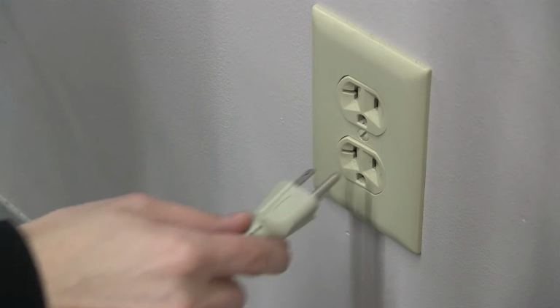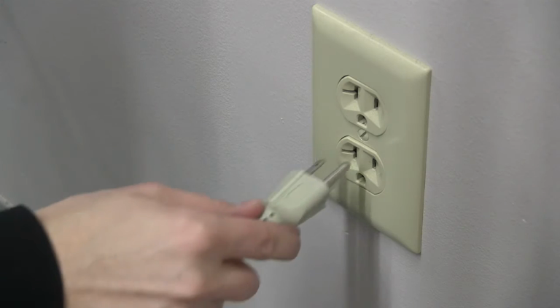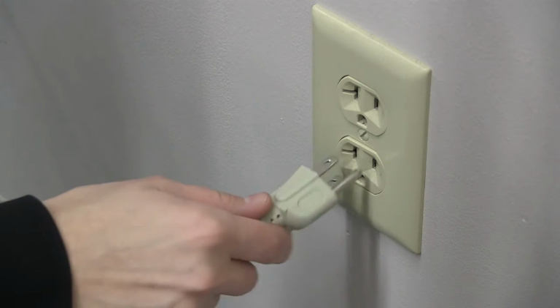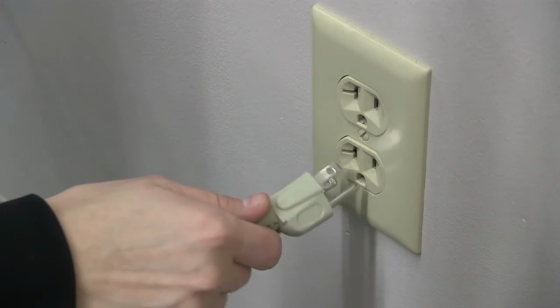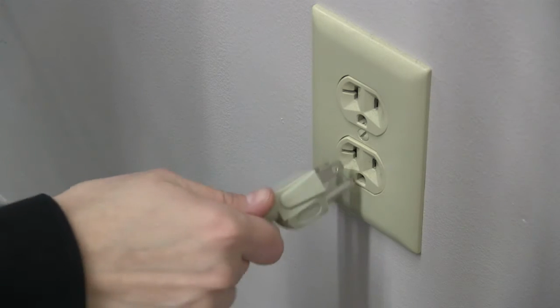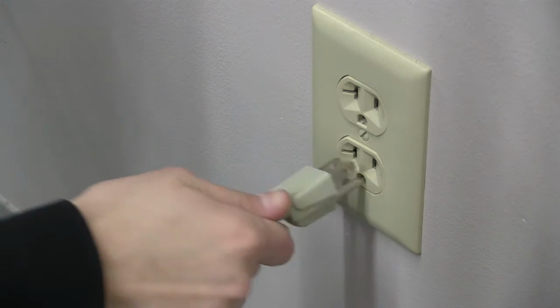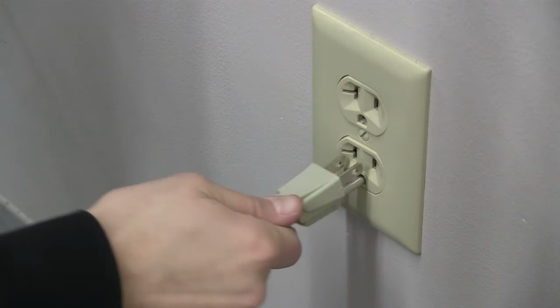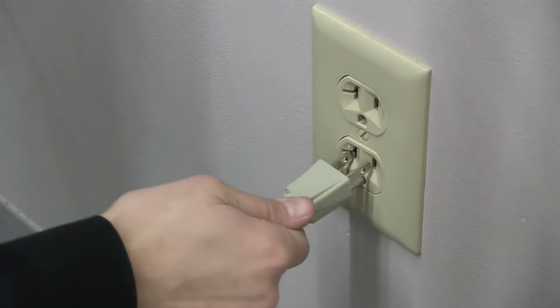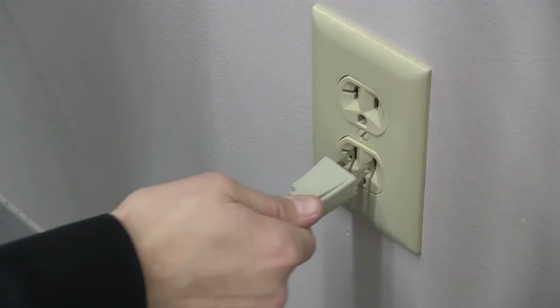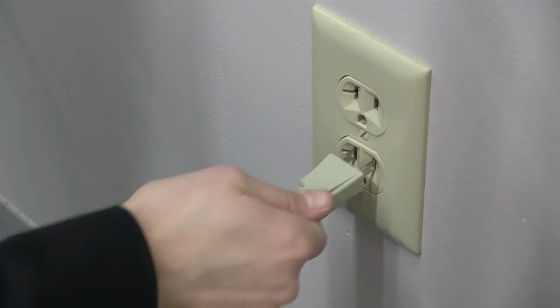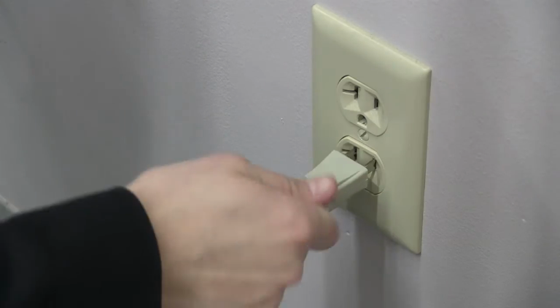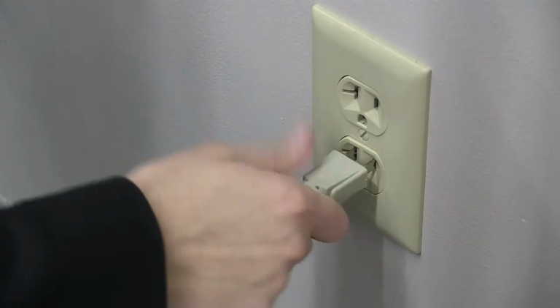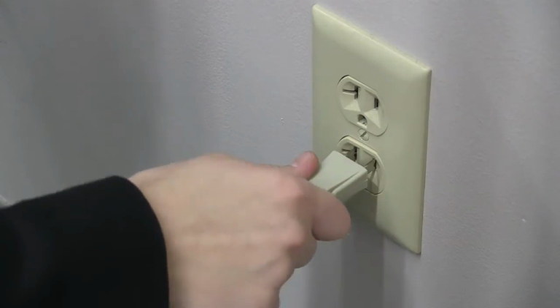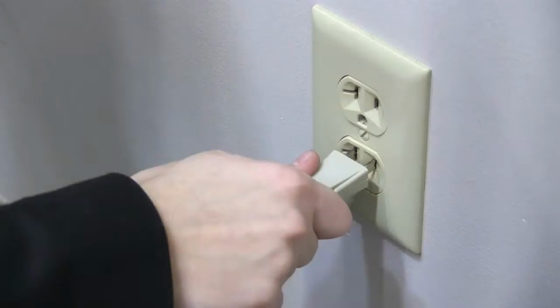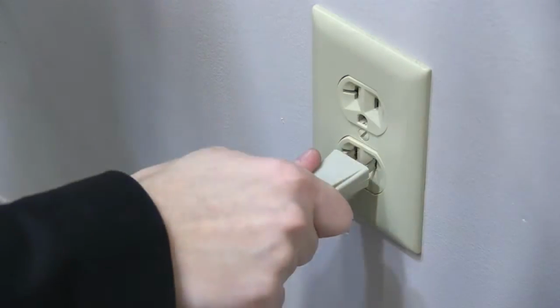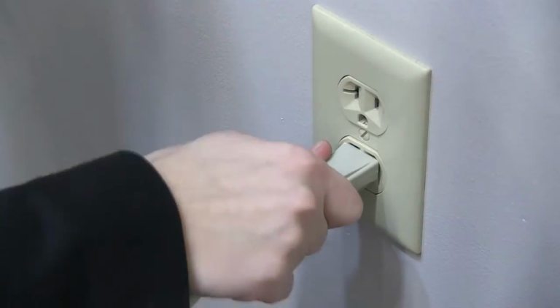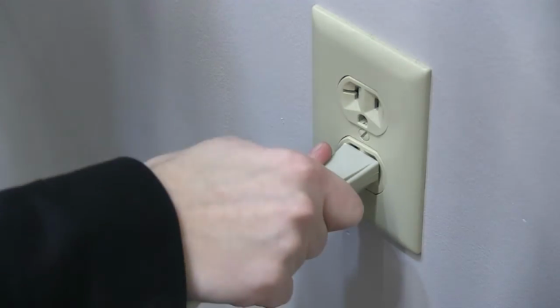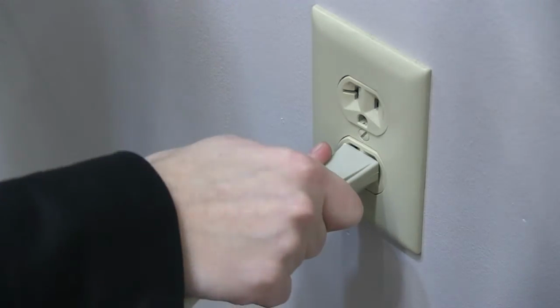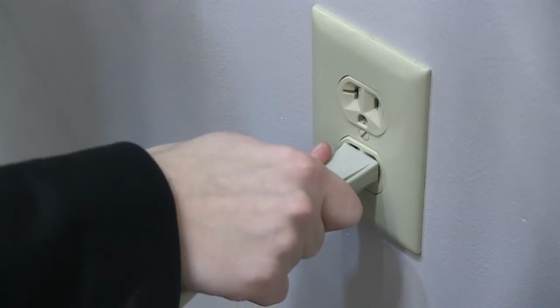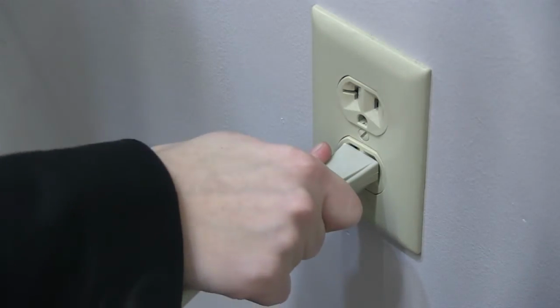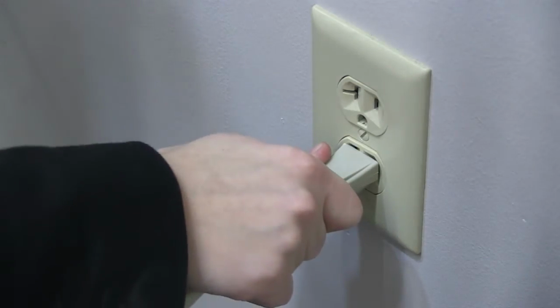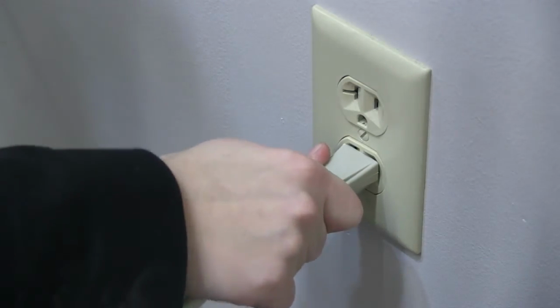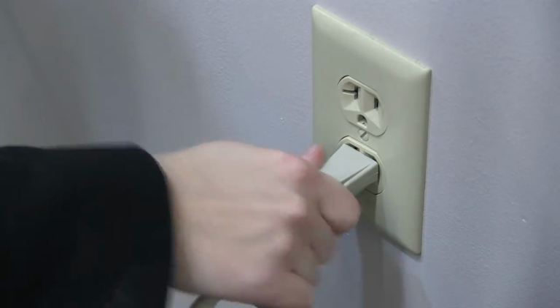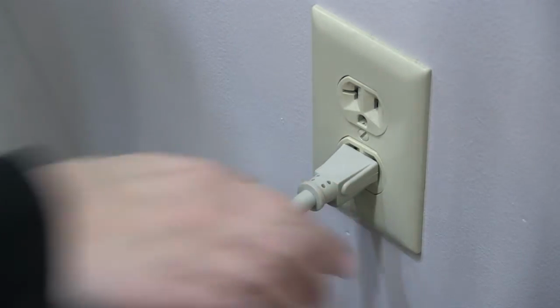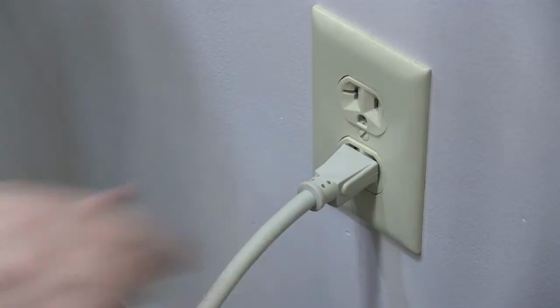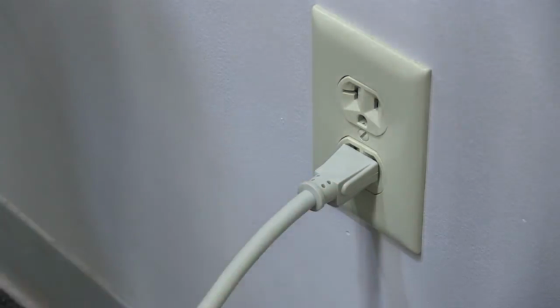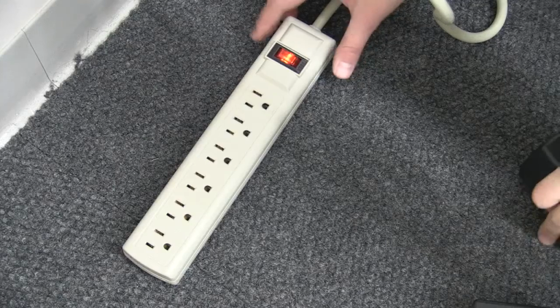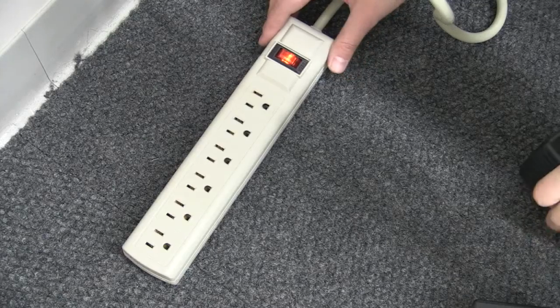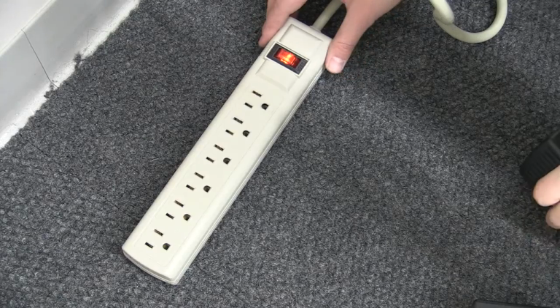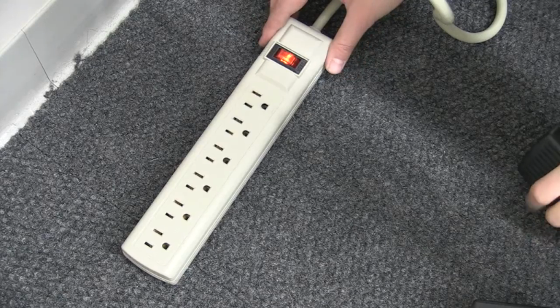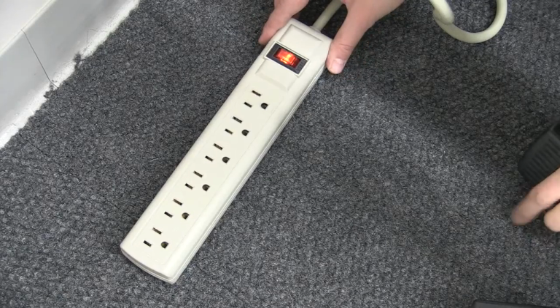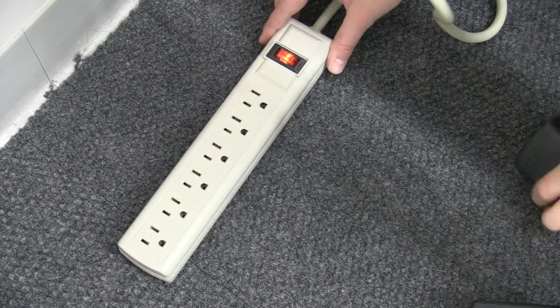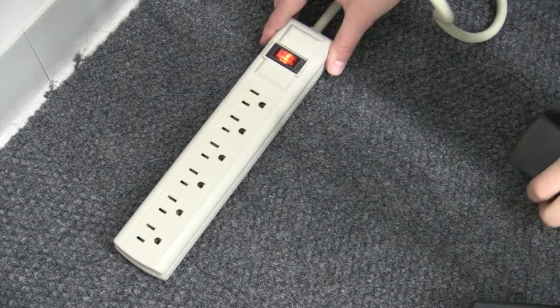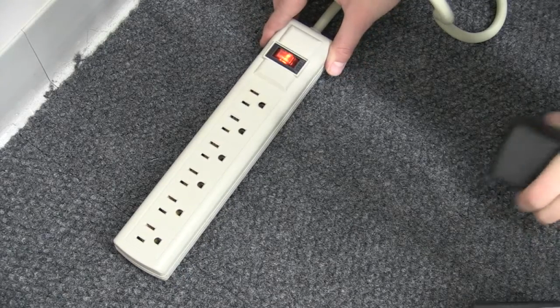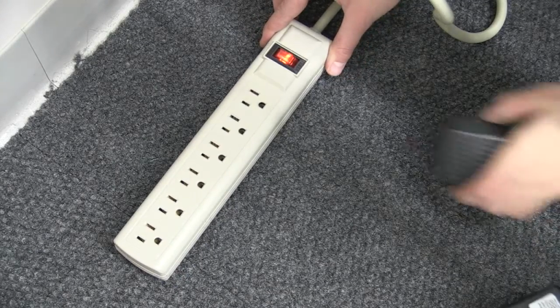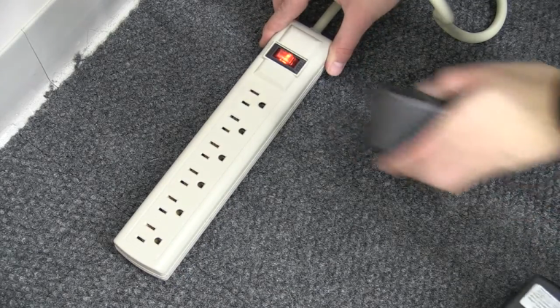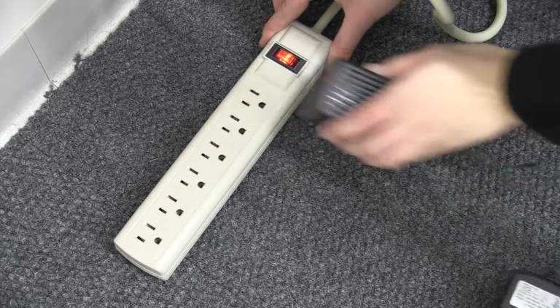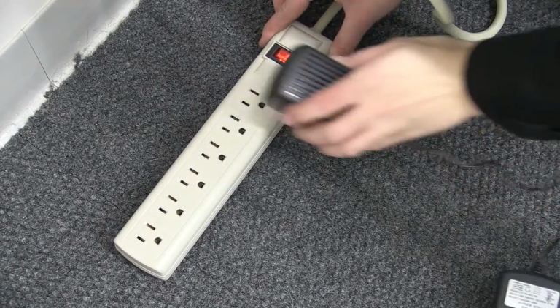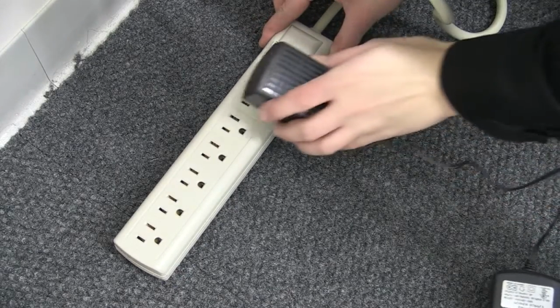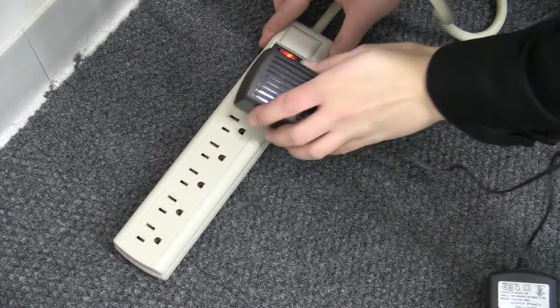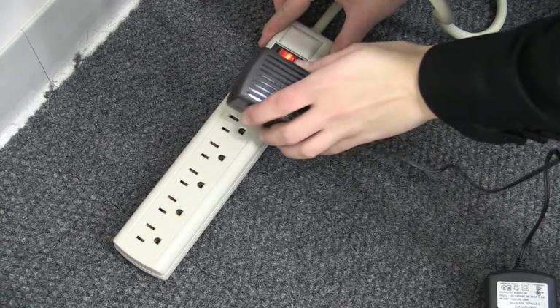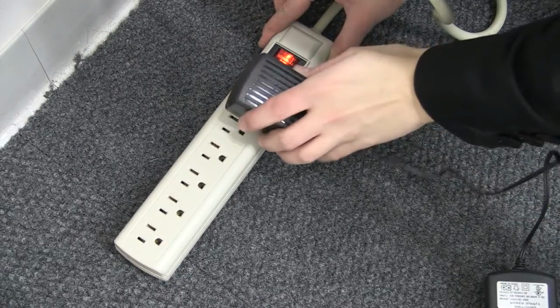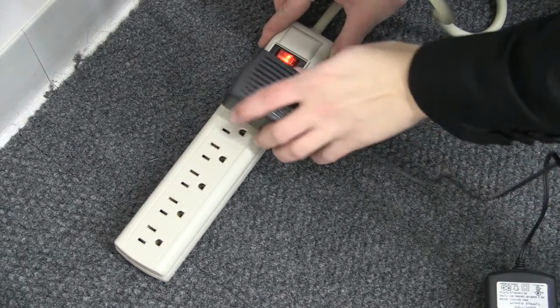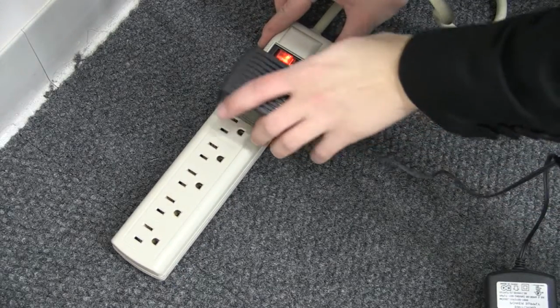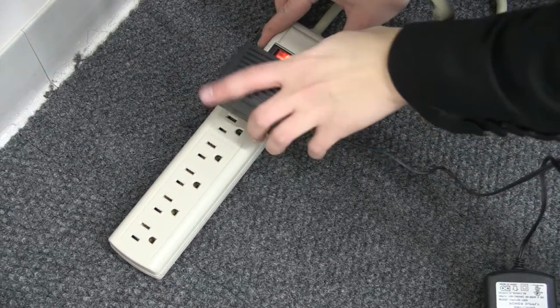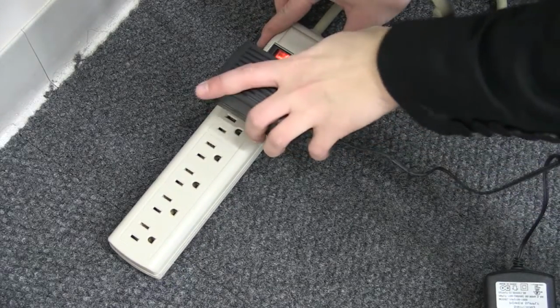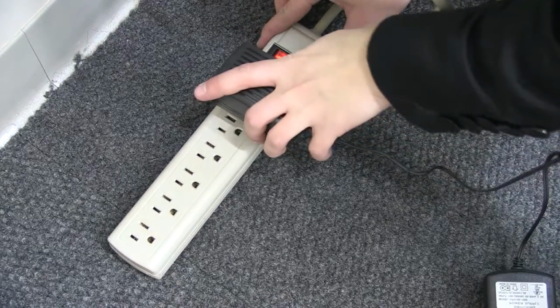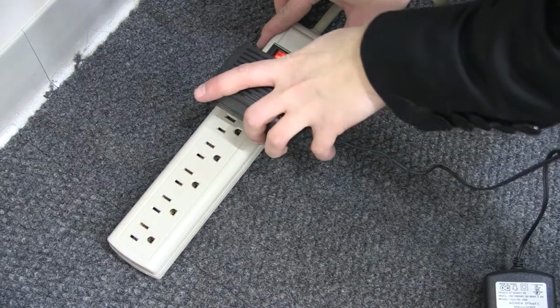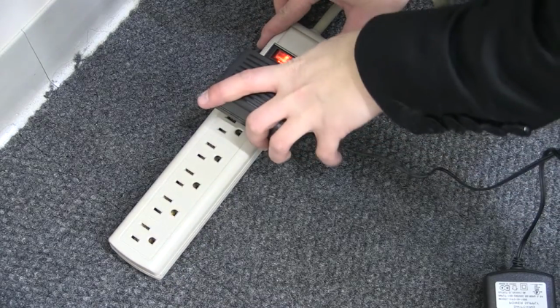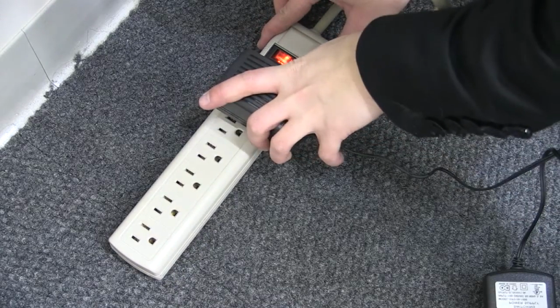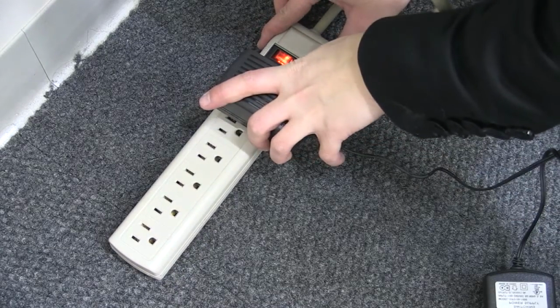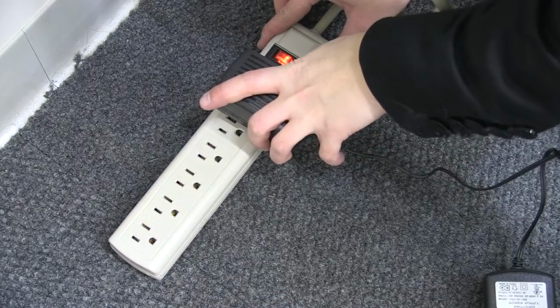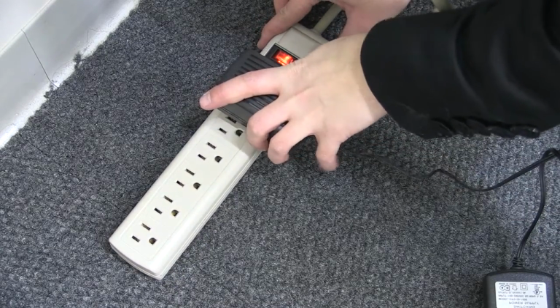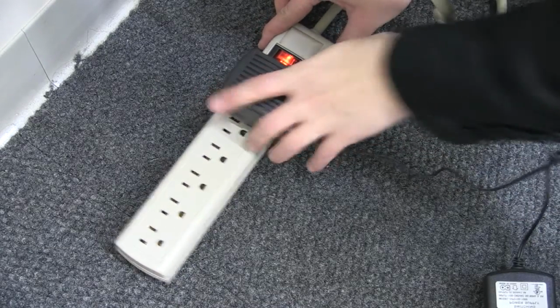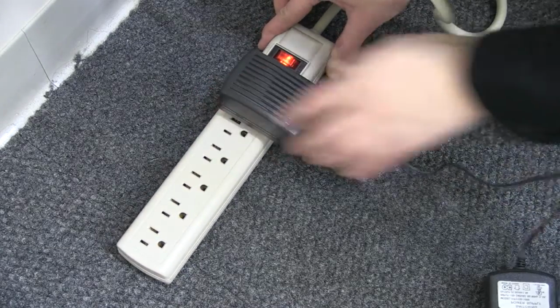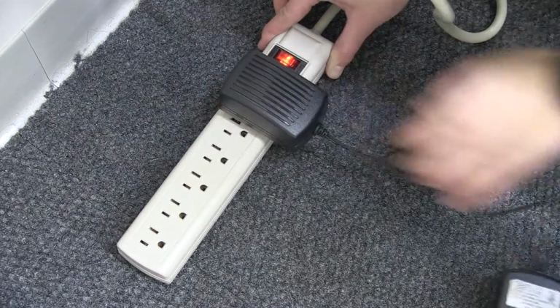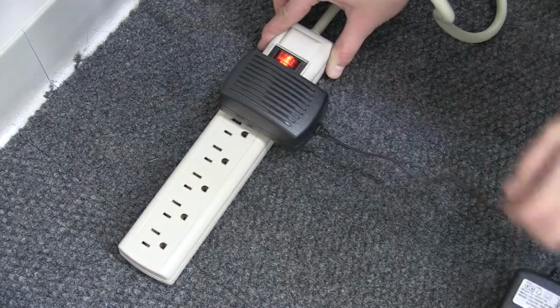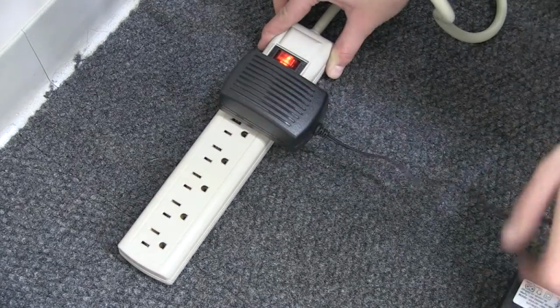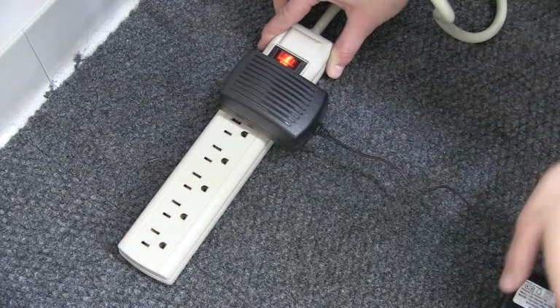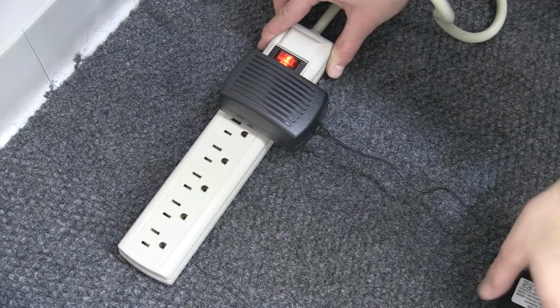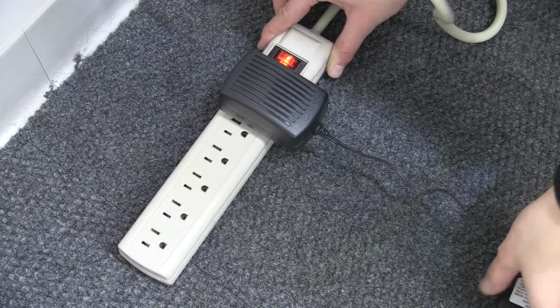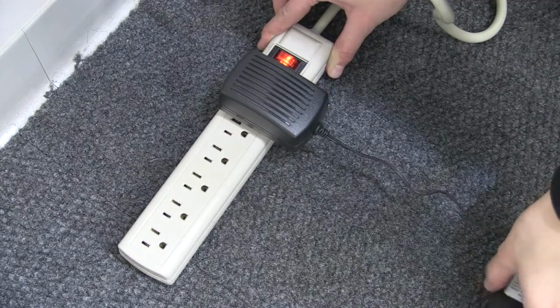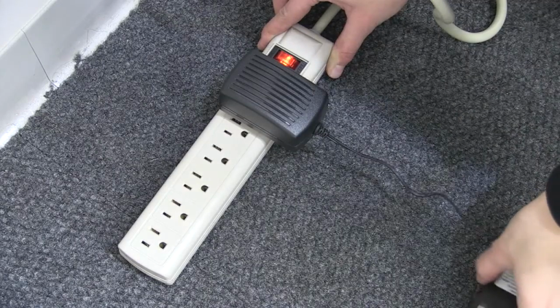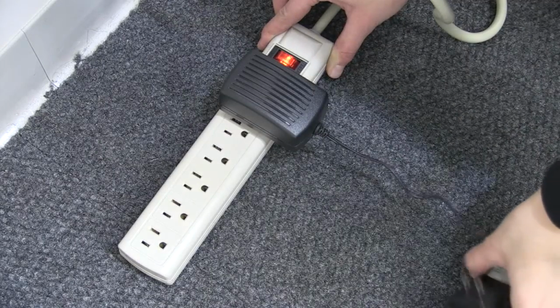Plug the power strip into a standard outlet, then plug both light power cords into the power strip.